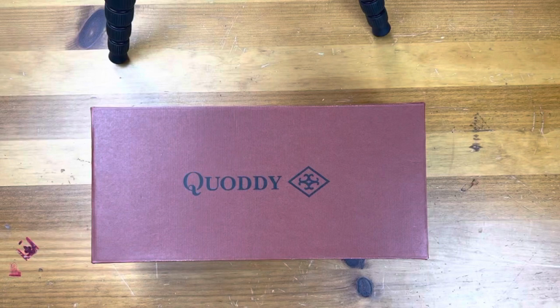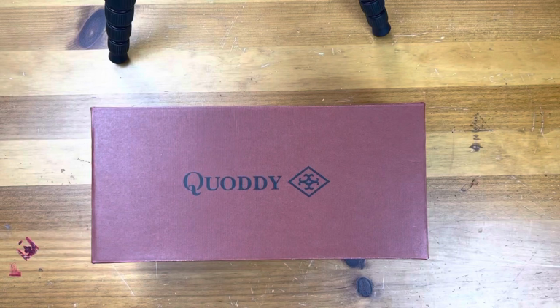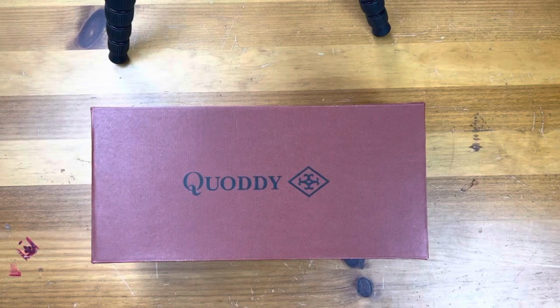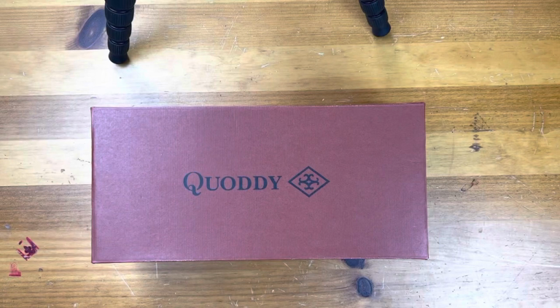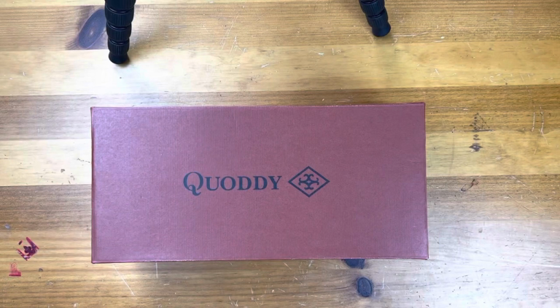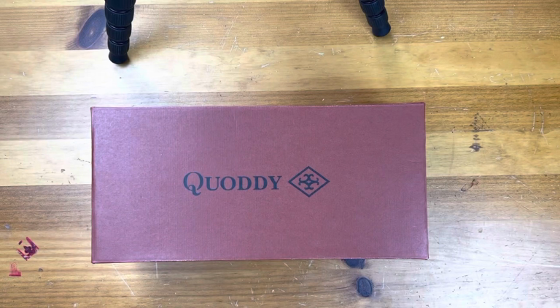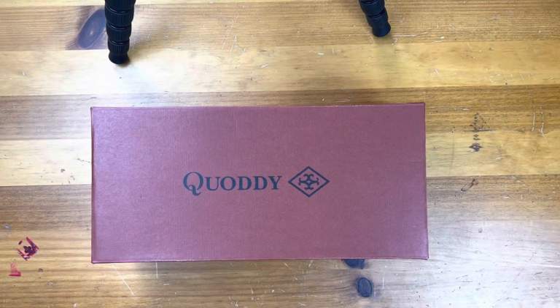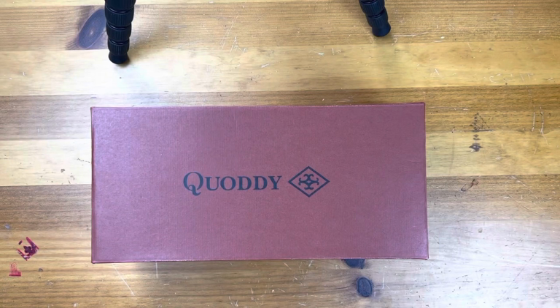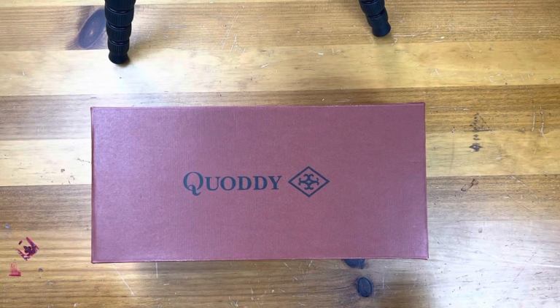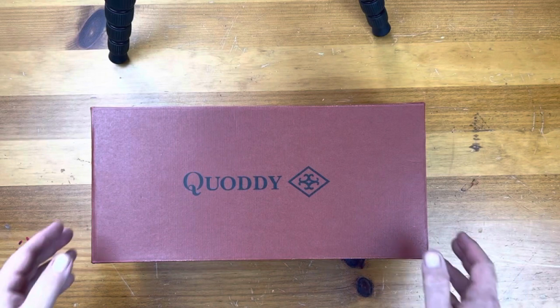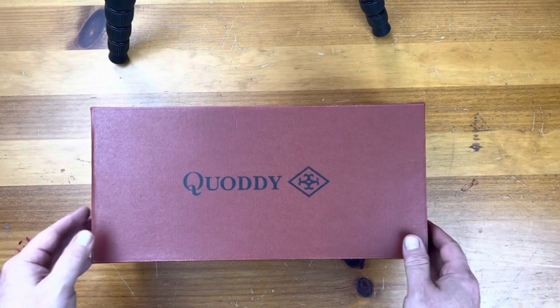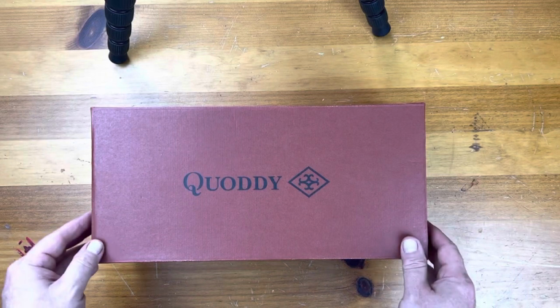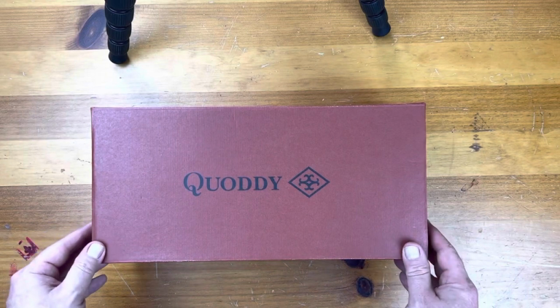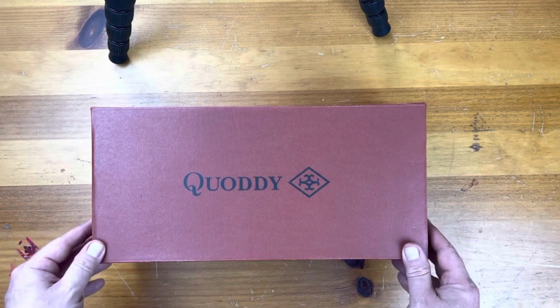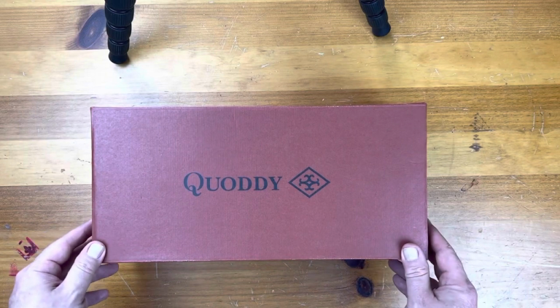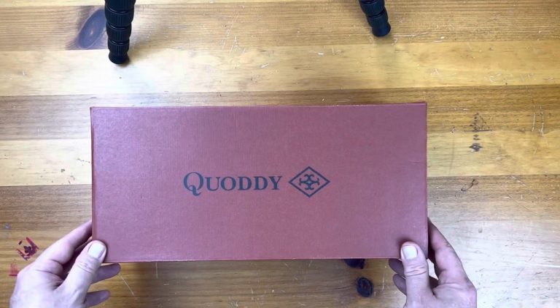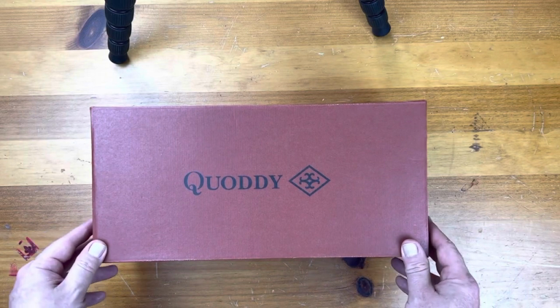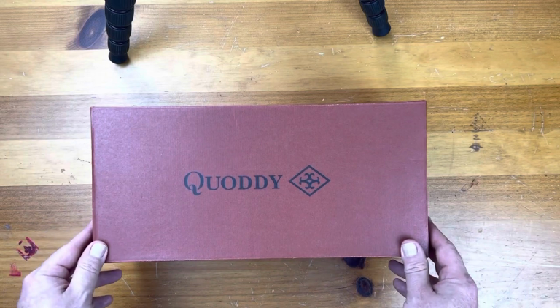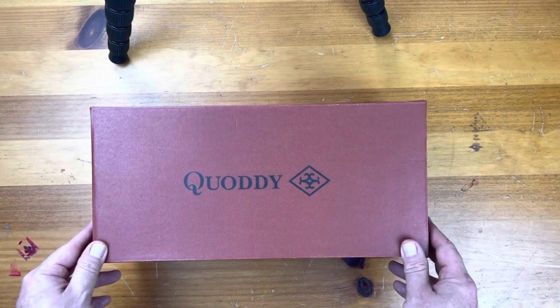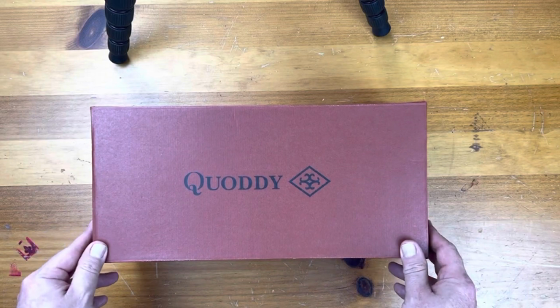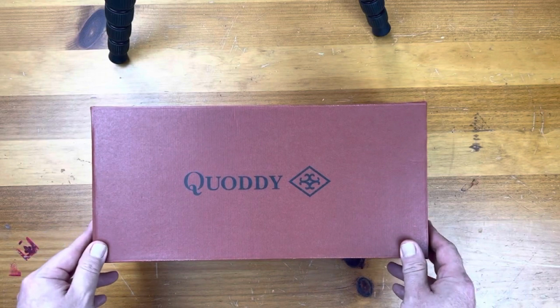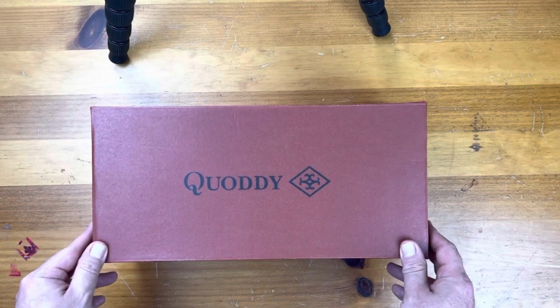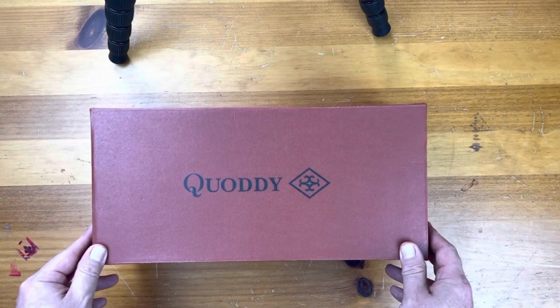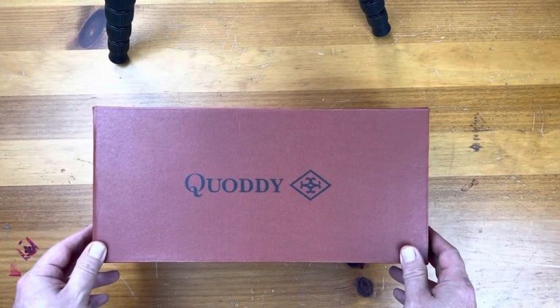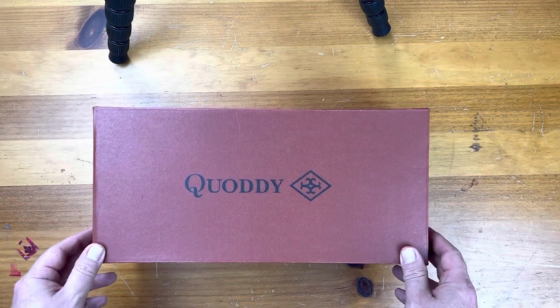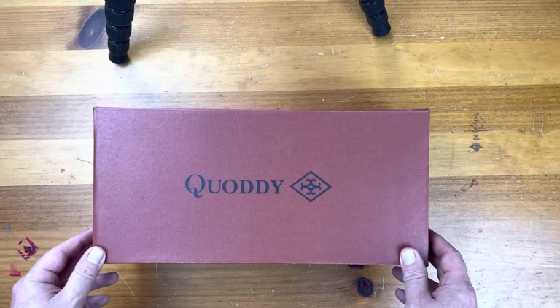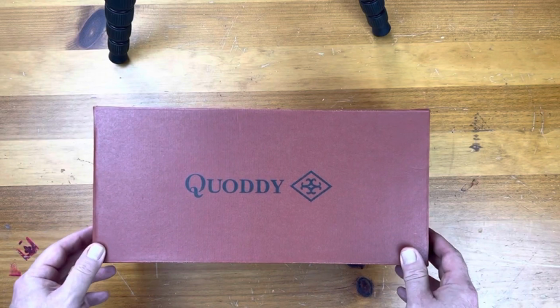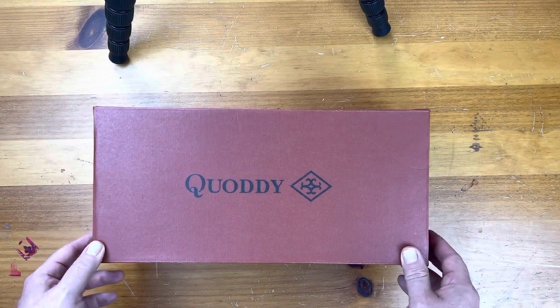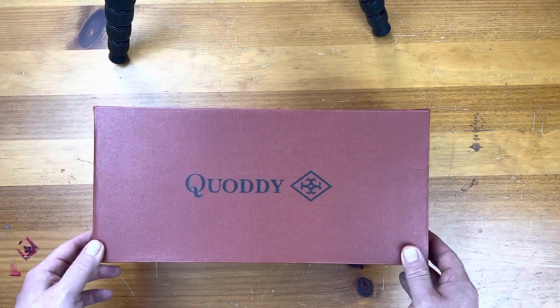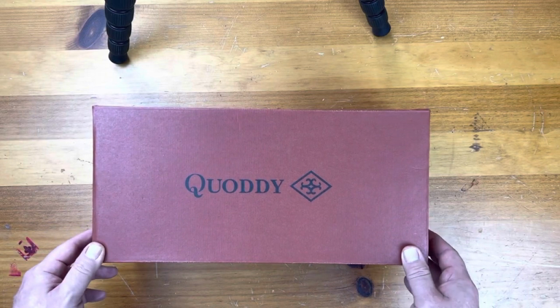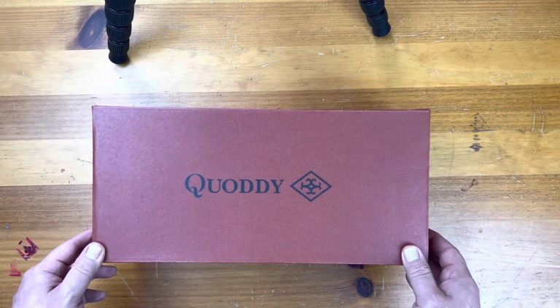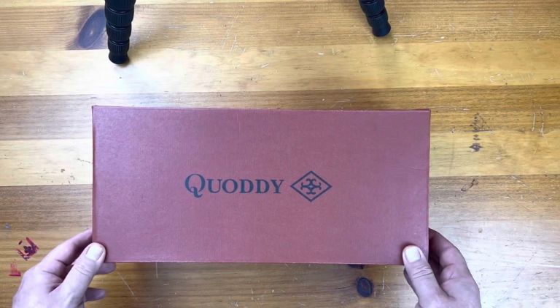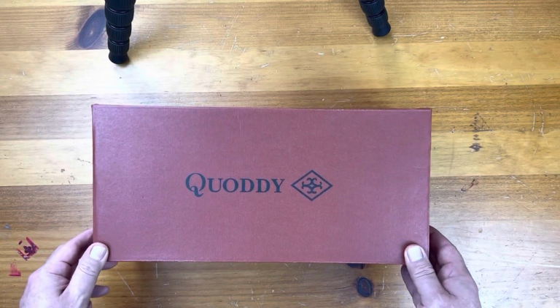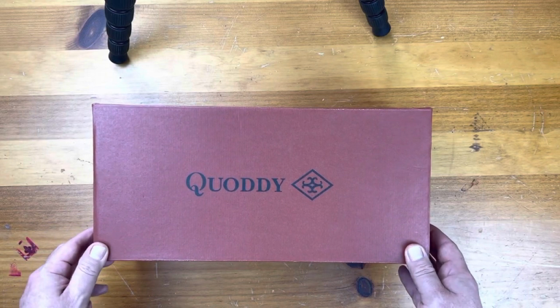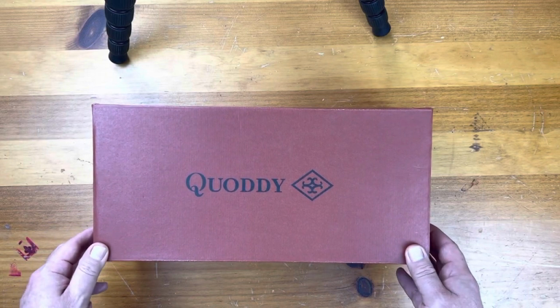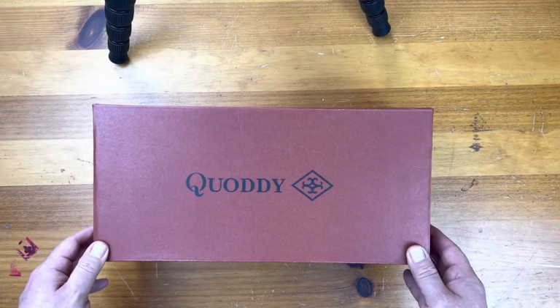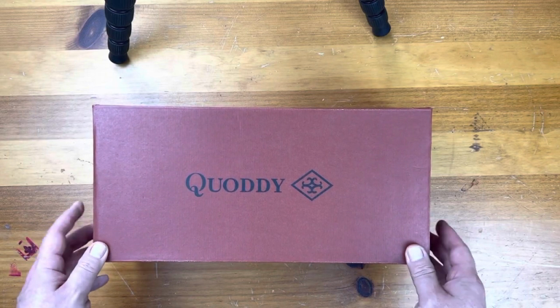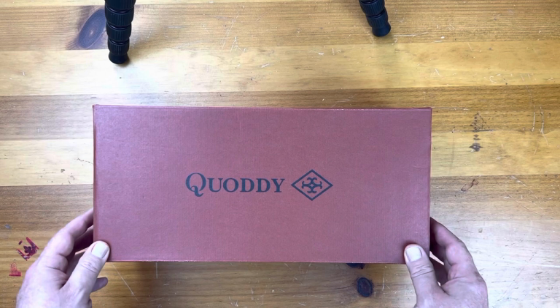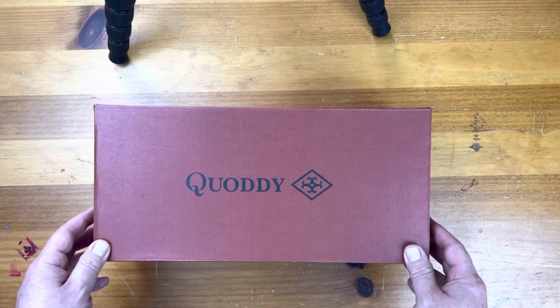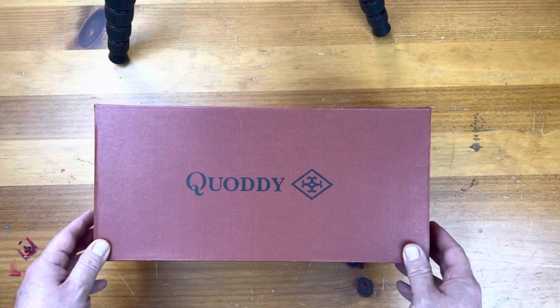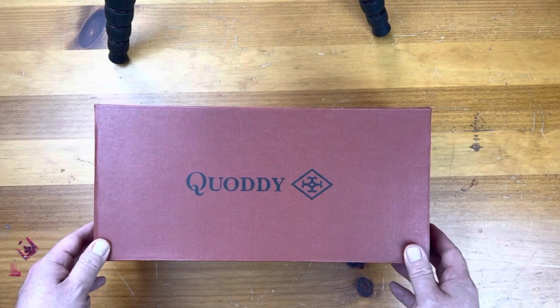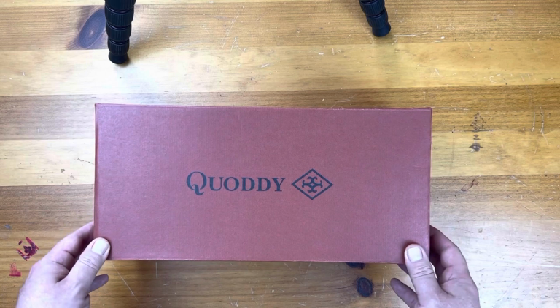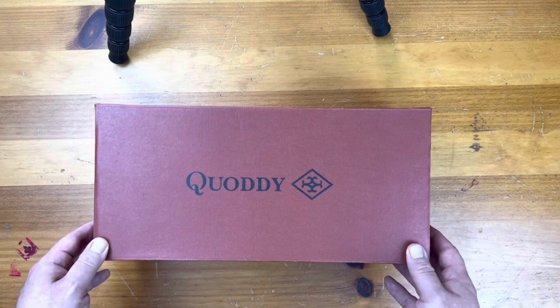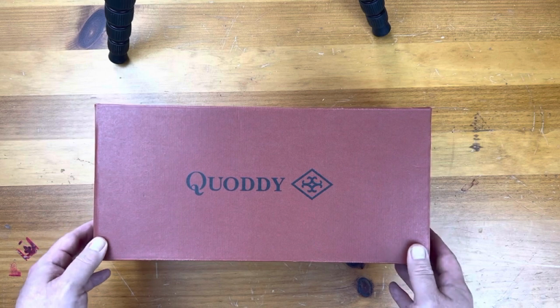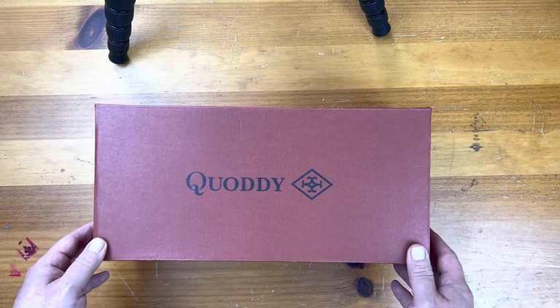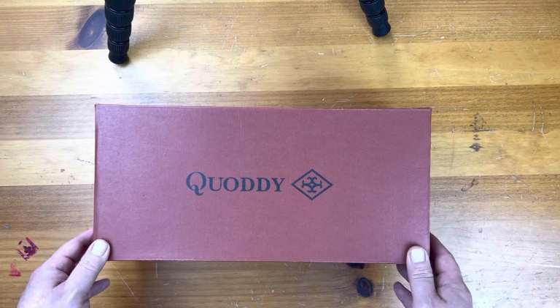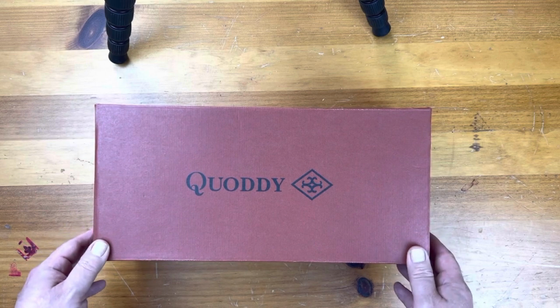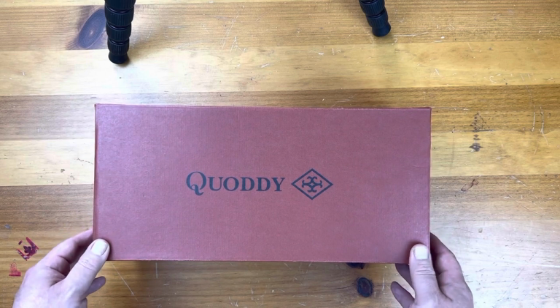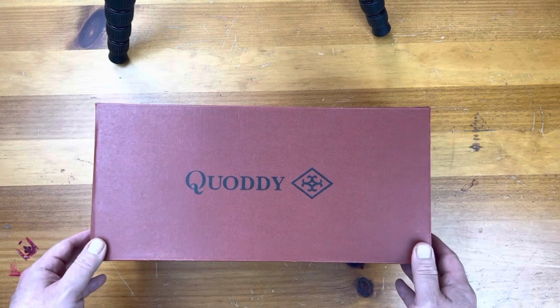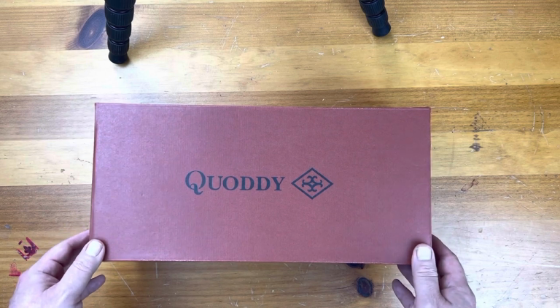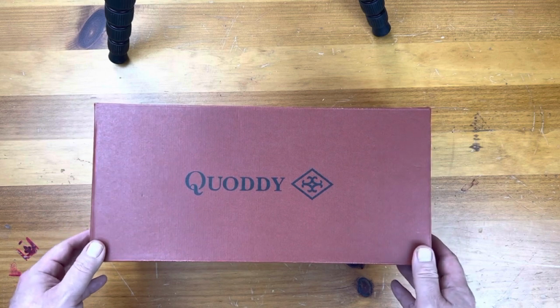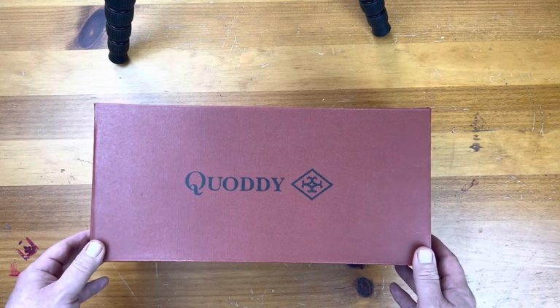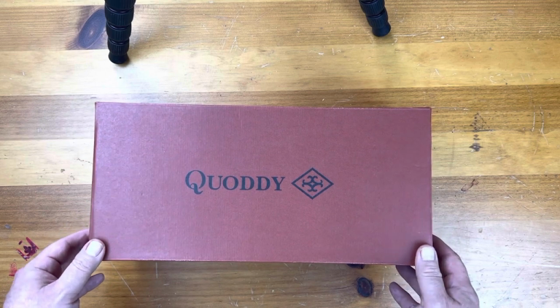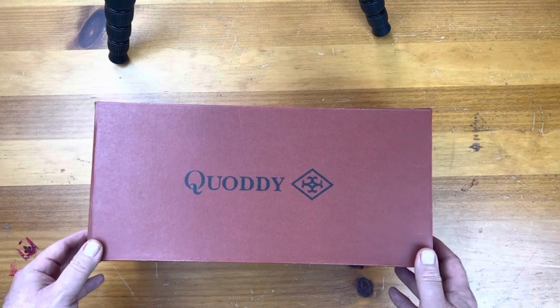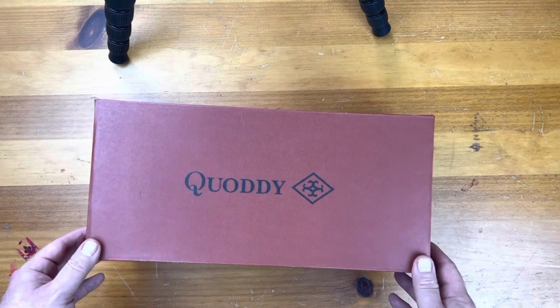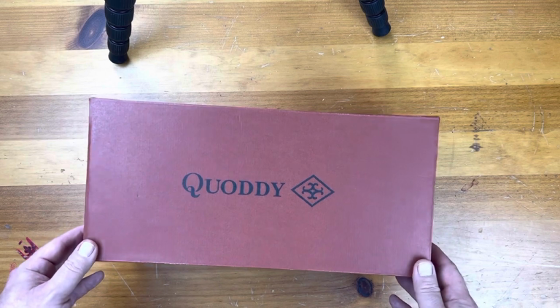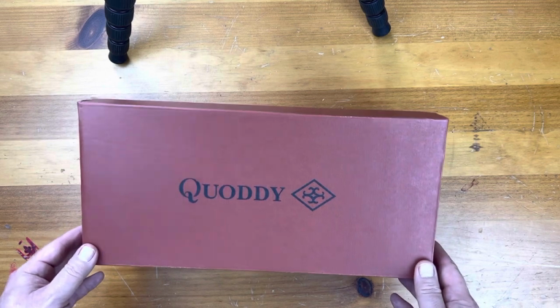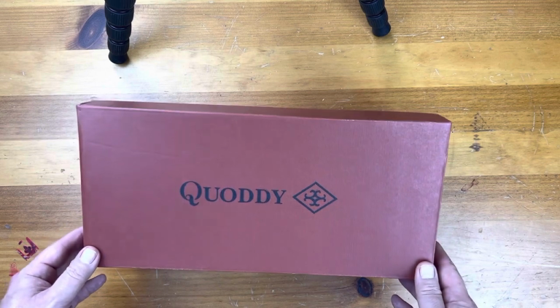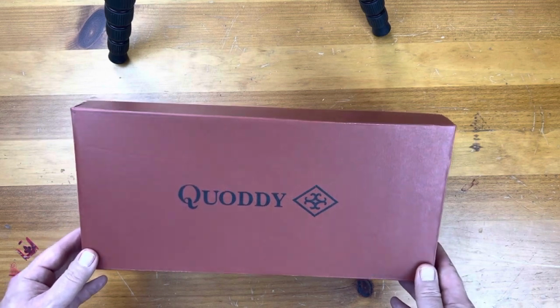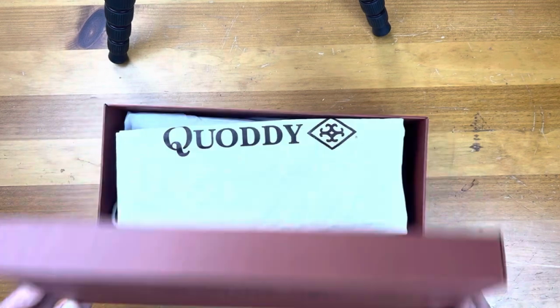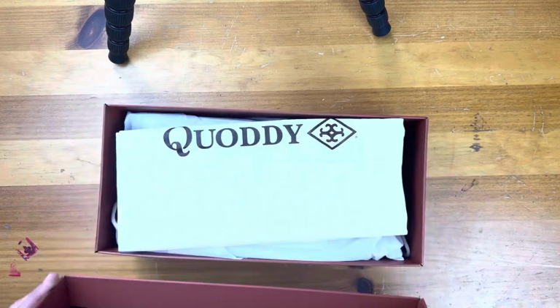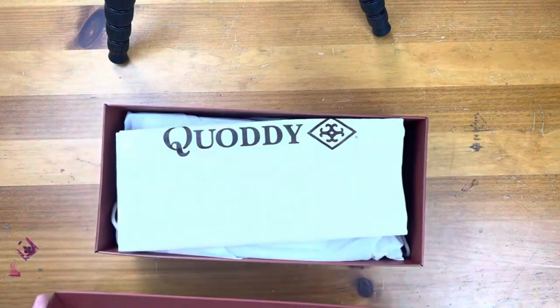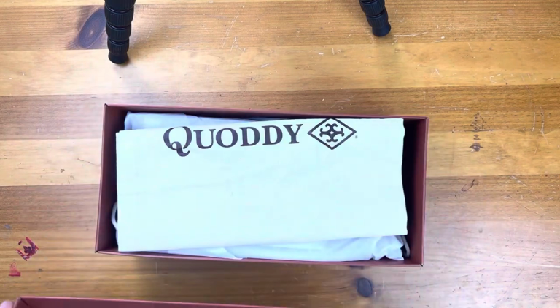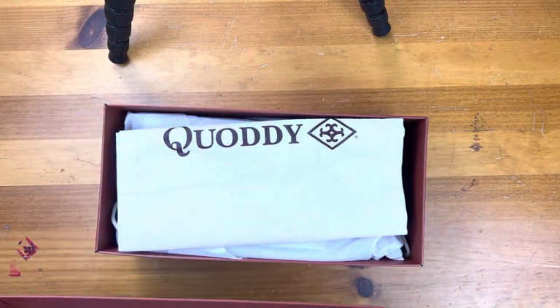Hey everybody, welcome back. This is Wisconsin Shoe Guy, and as you've seen on my channel, I recently bought a boat and I've been looking at boat shoes.